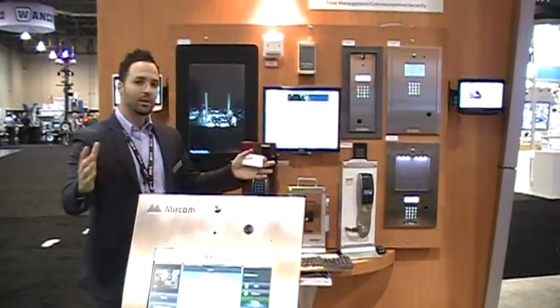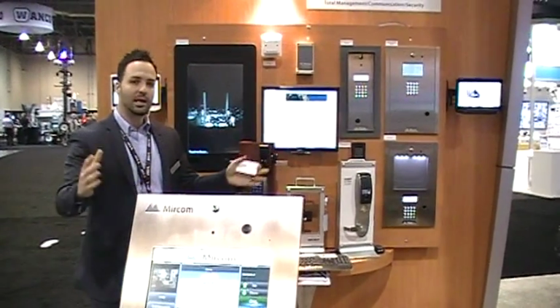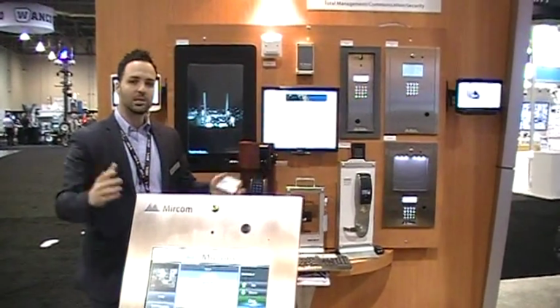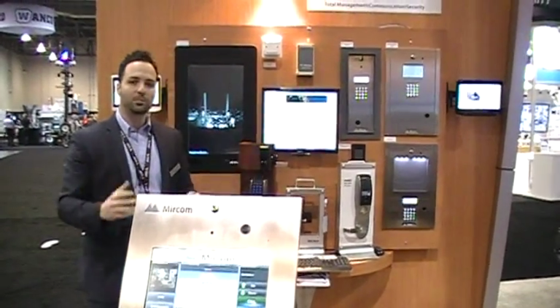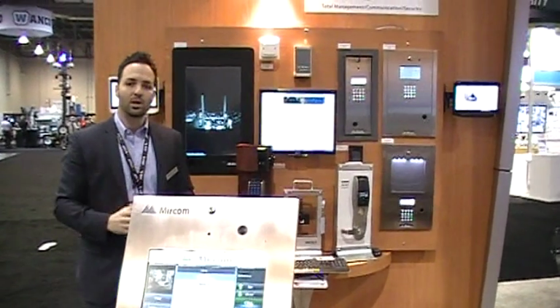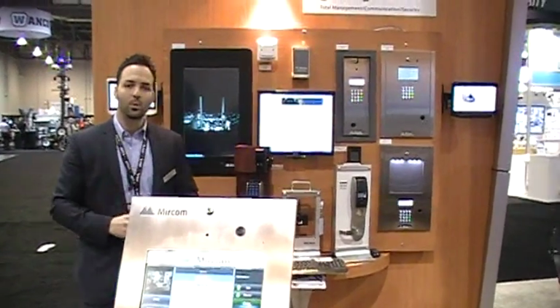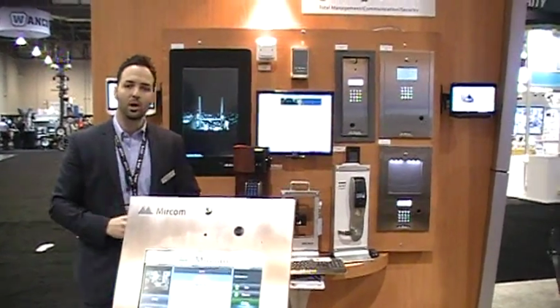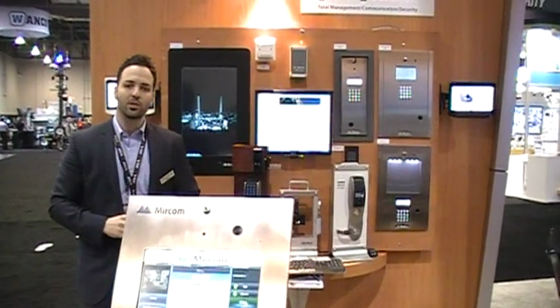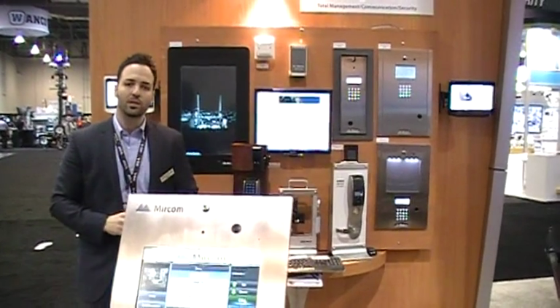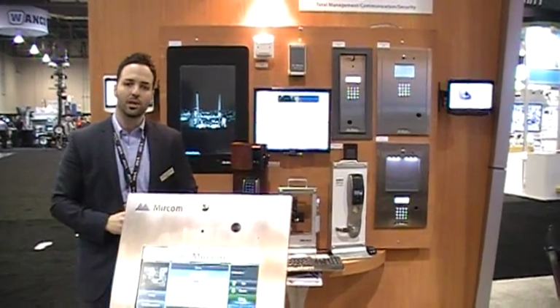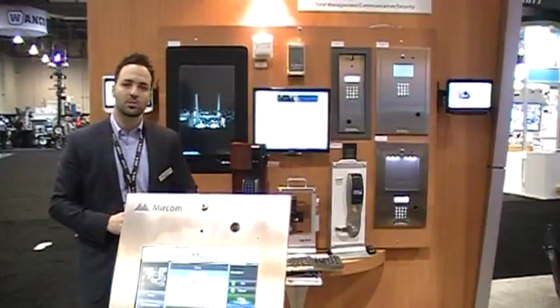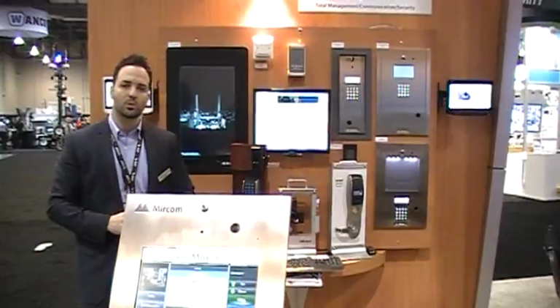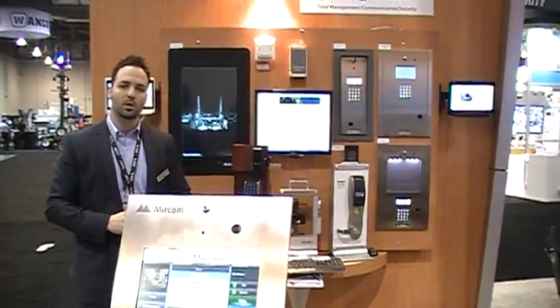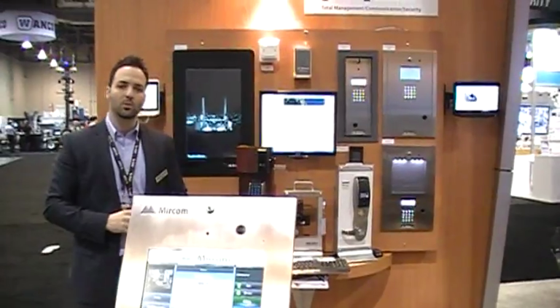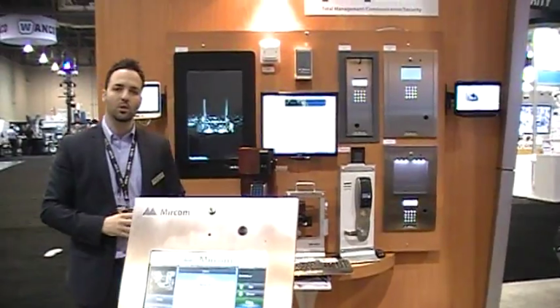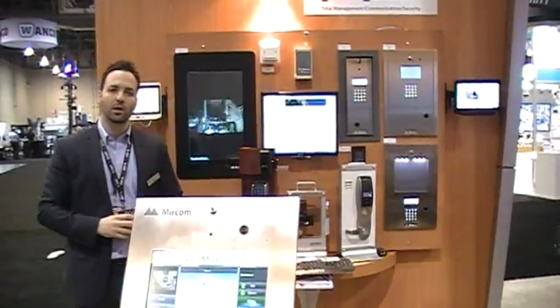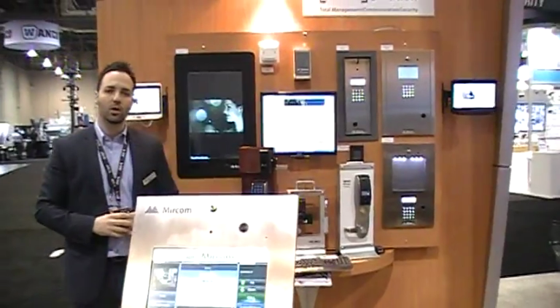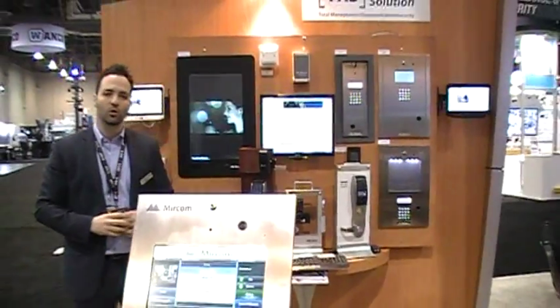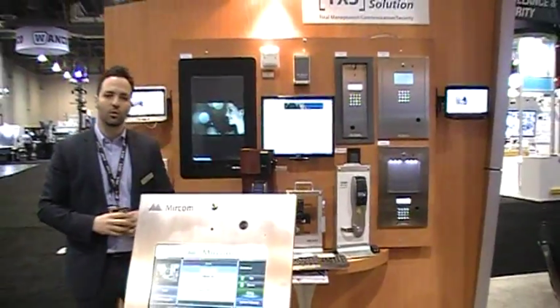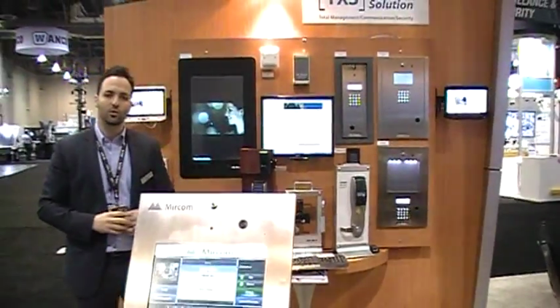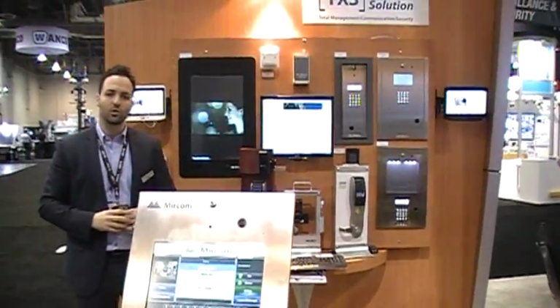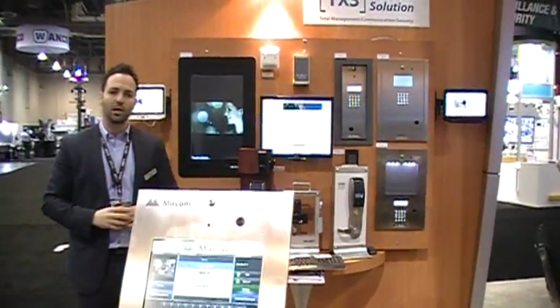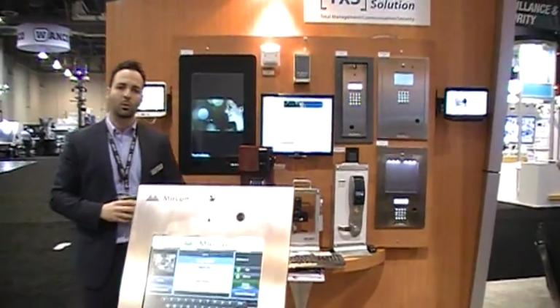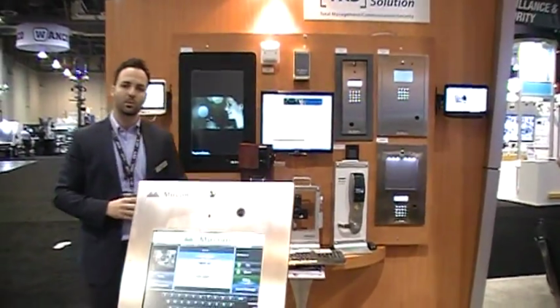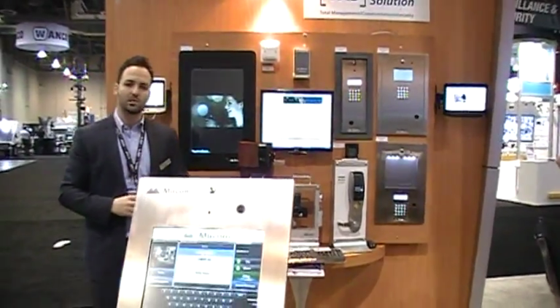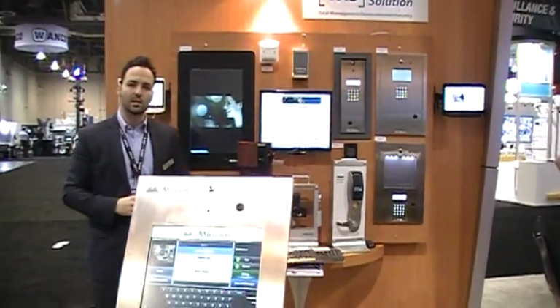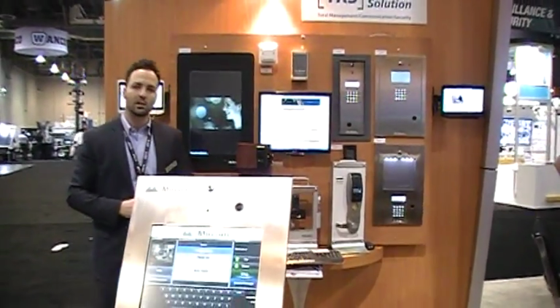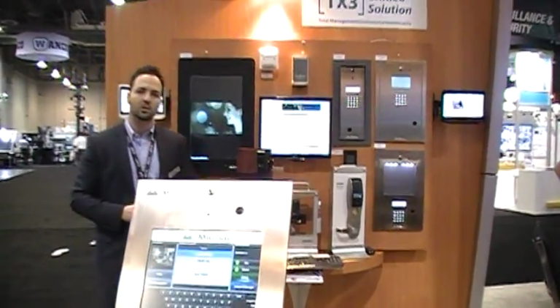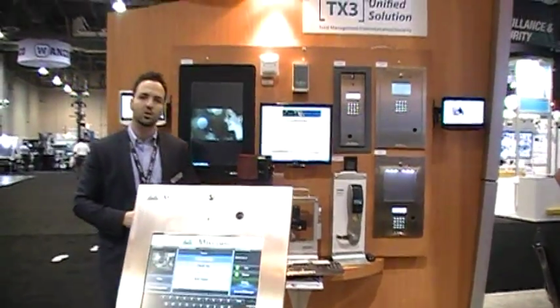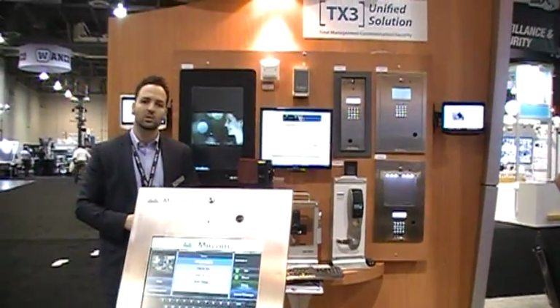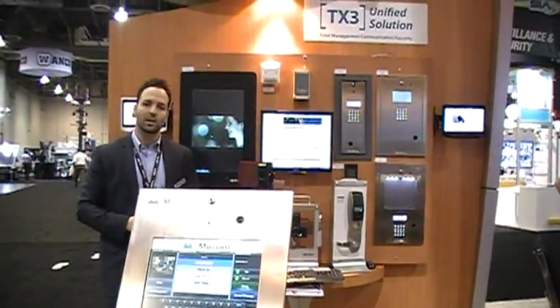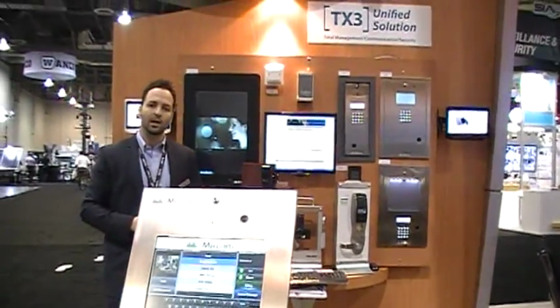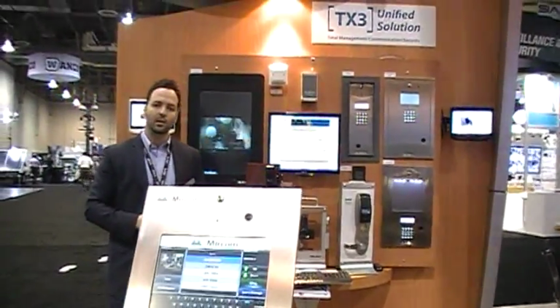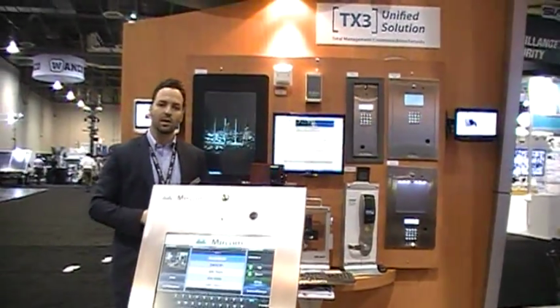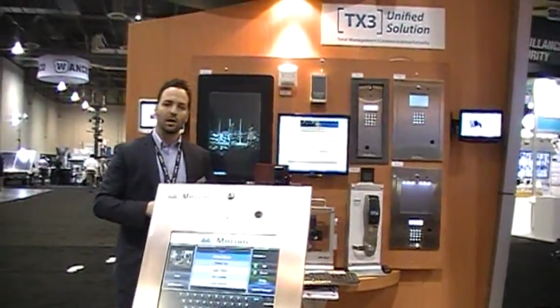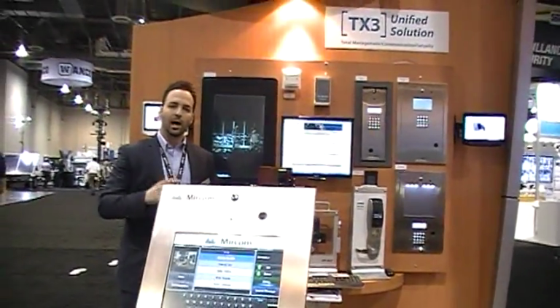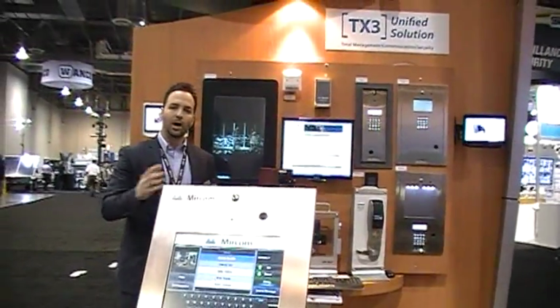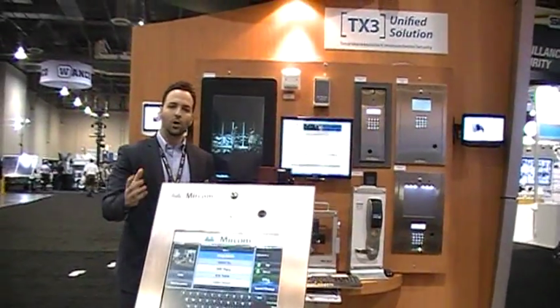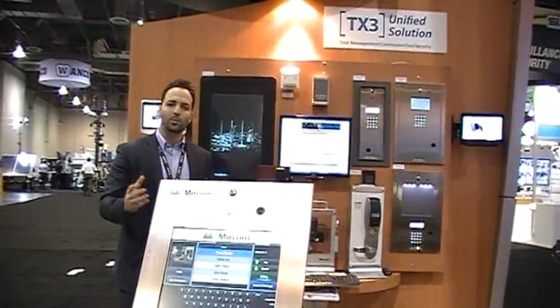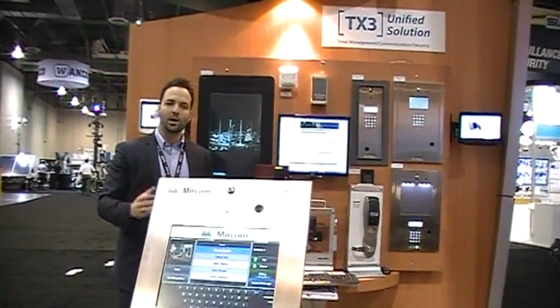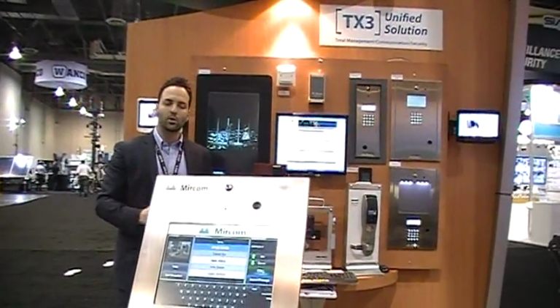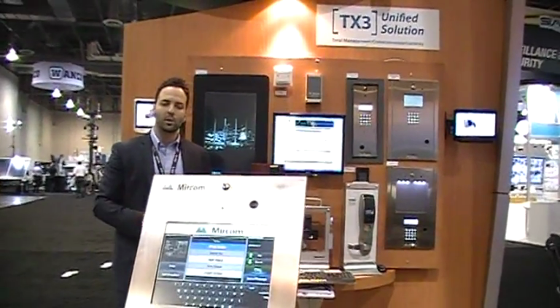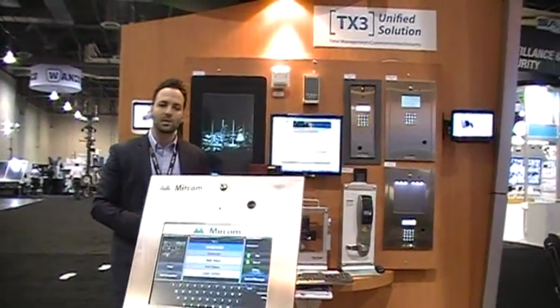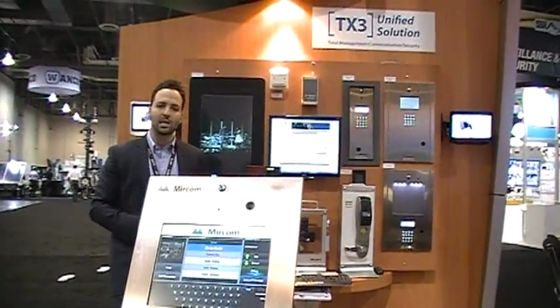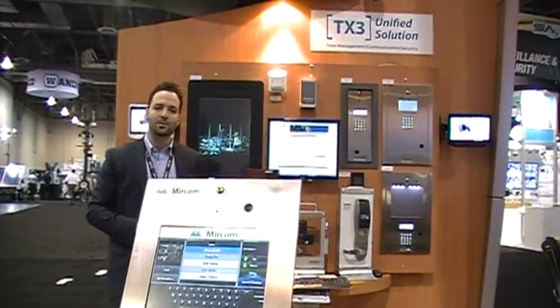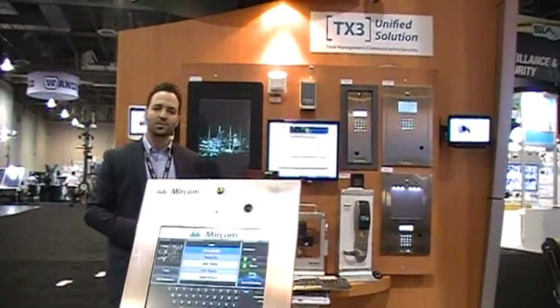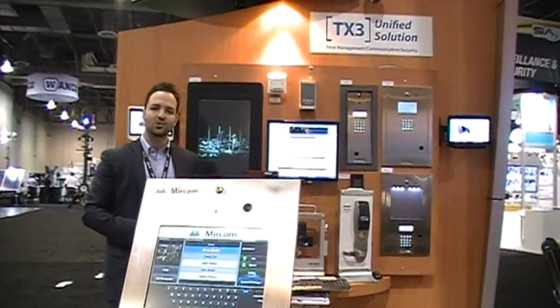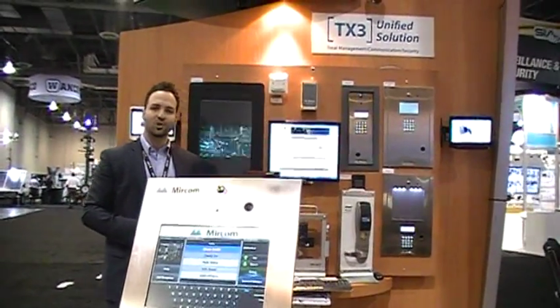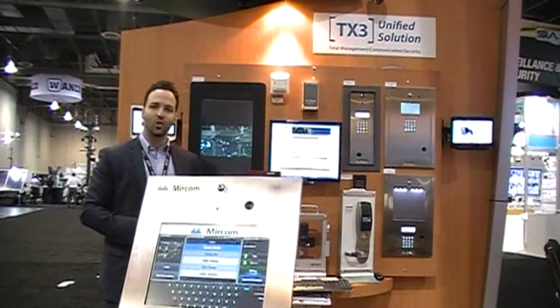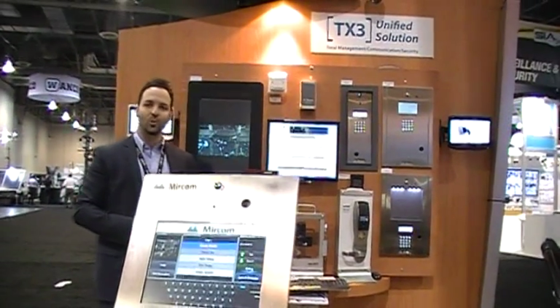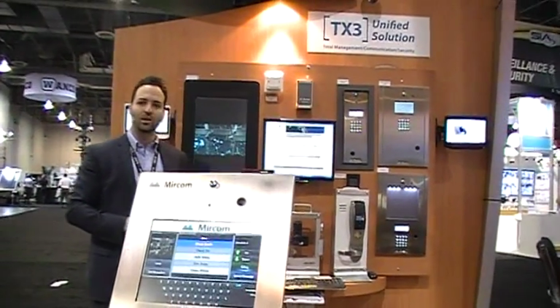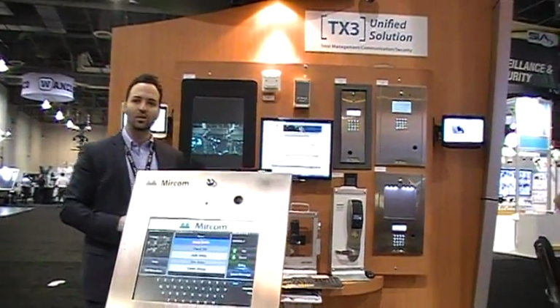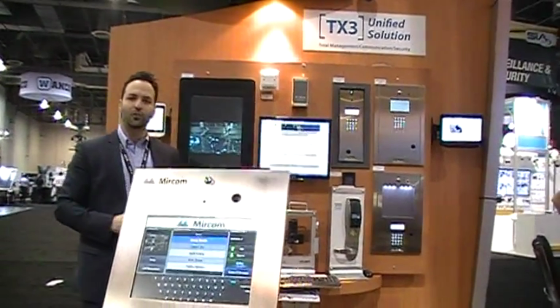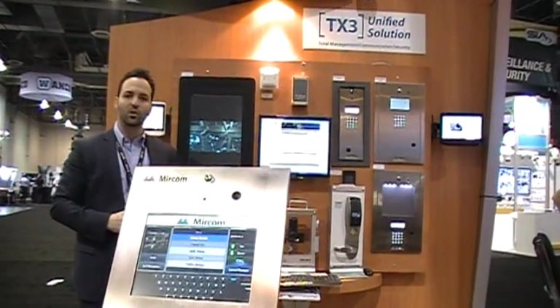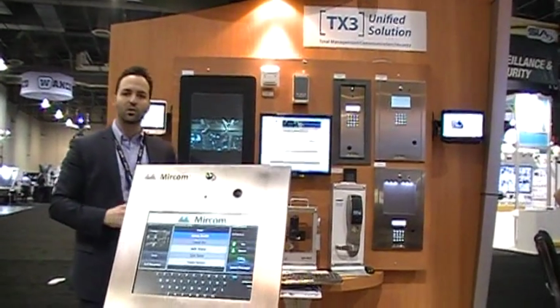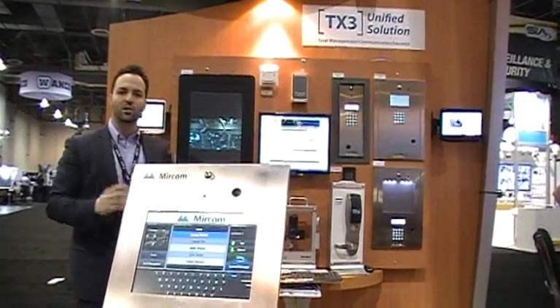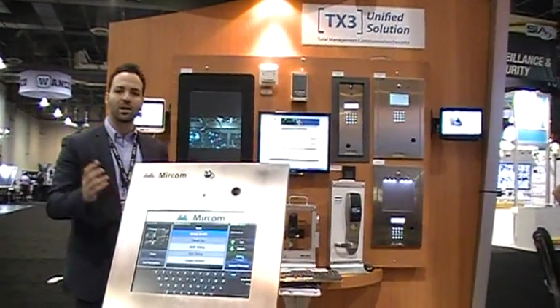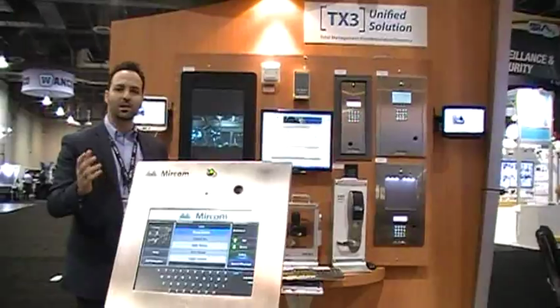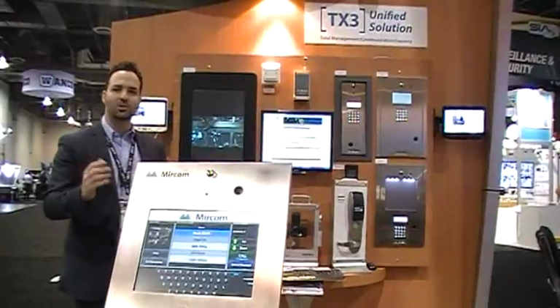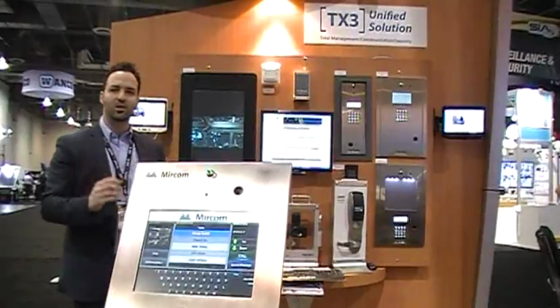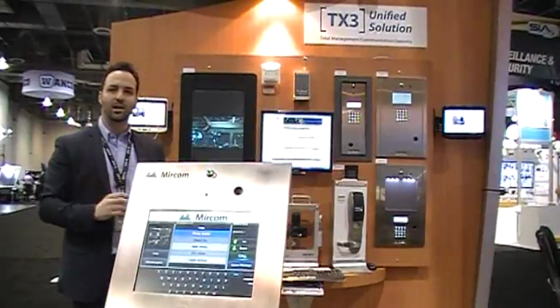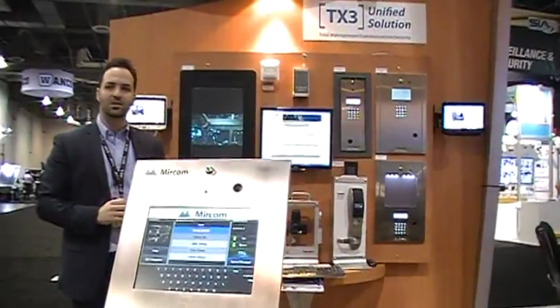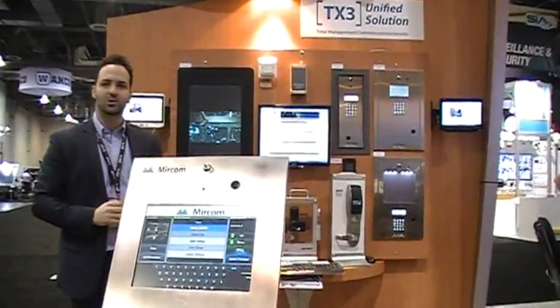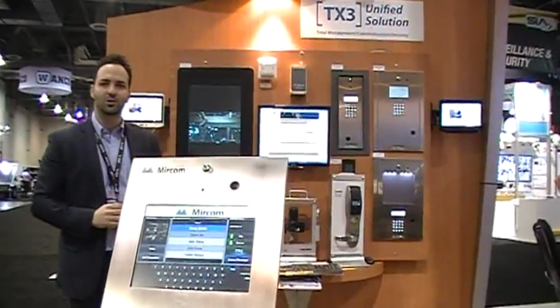That's the TX3 Community overview we're presenting to you today. I hope you had a great time at the show and we look forward to talking to you again soon.